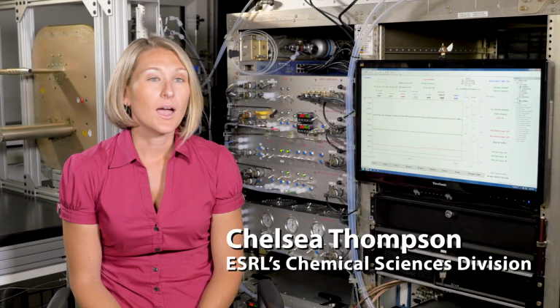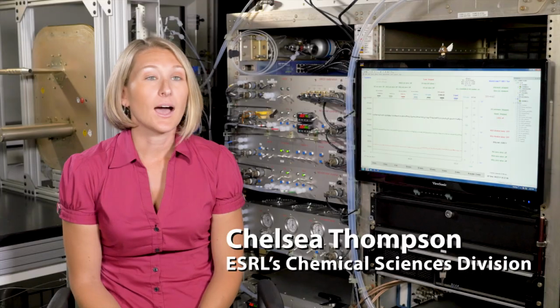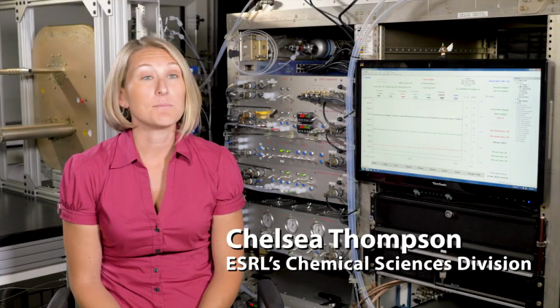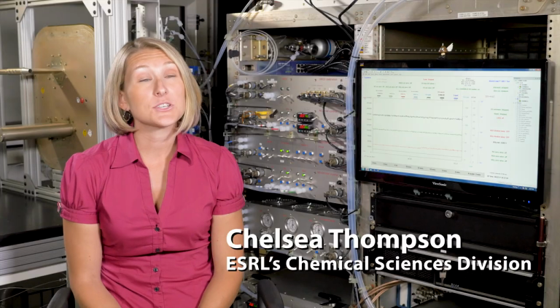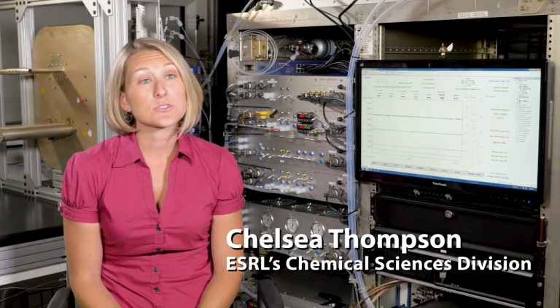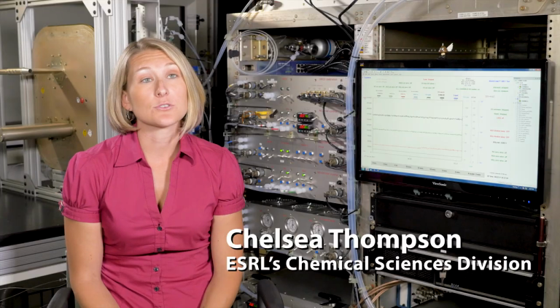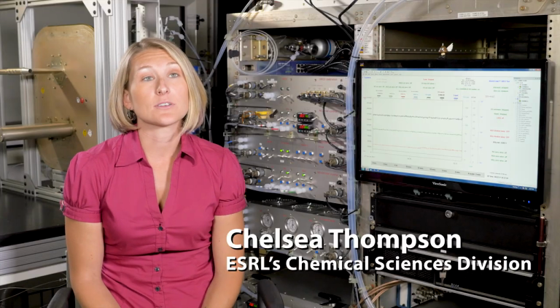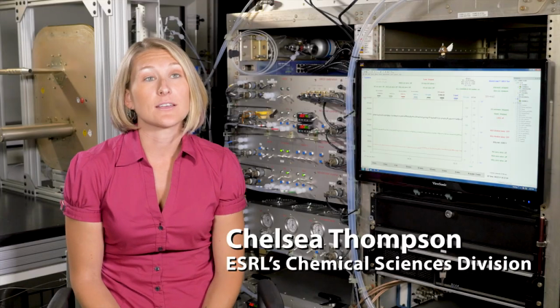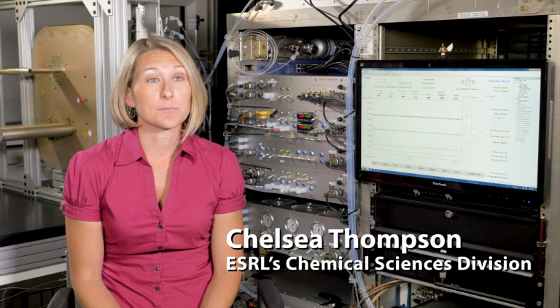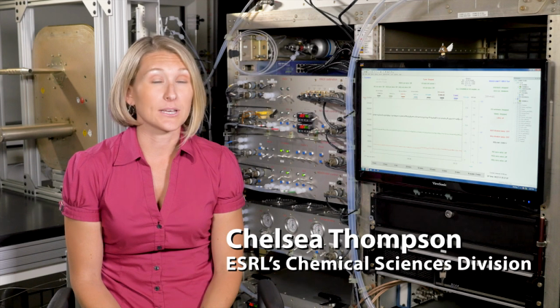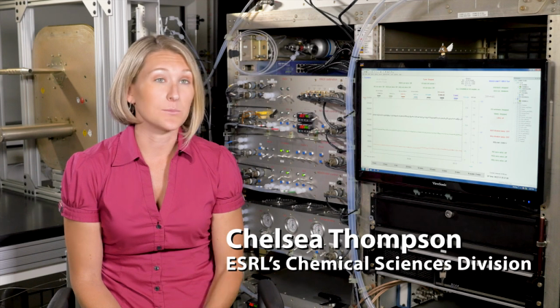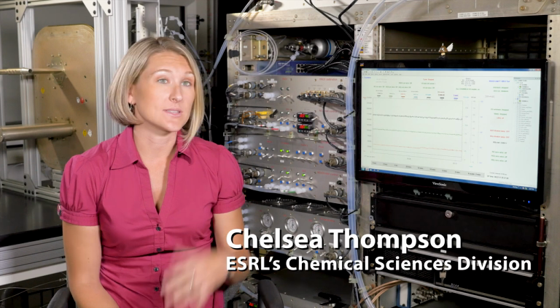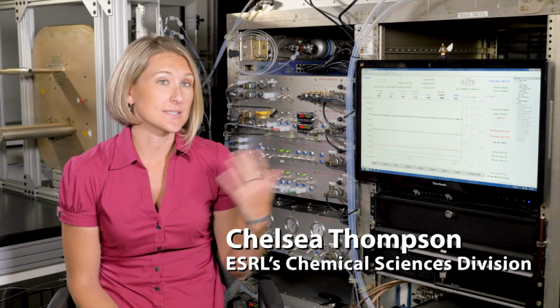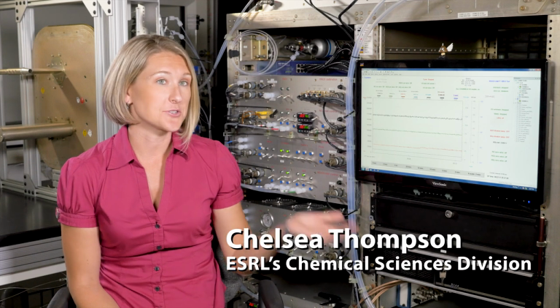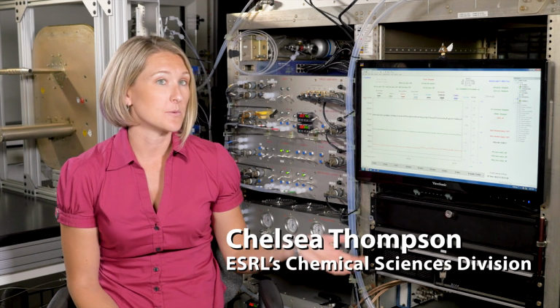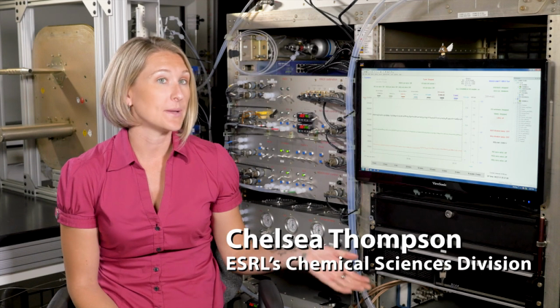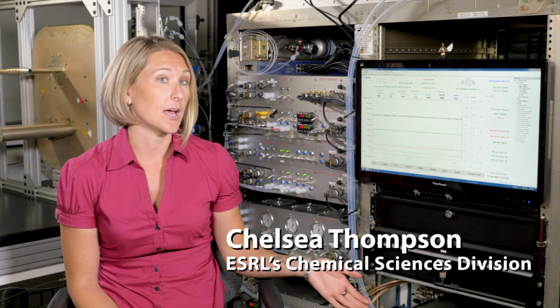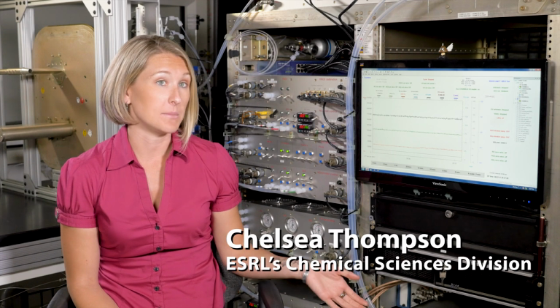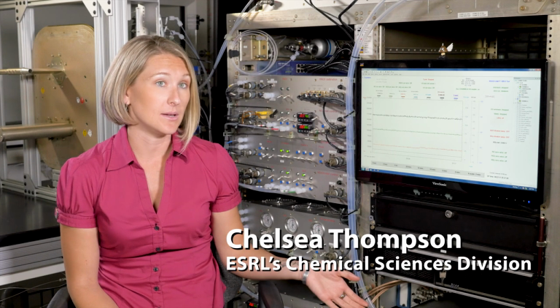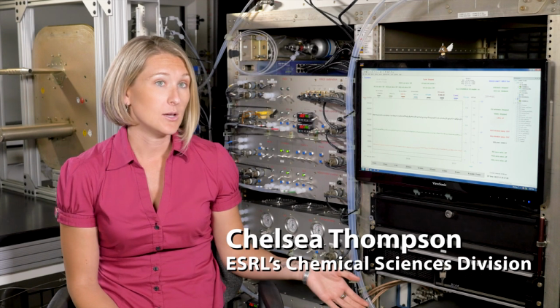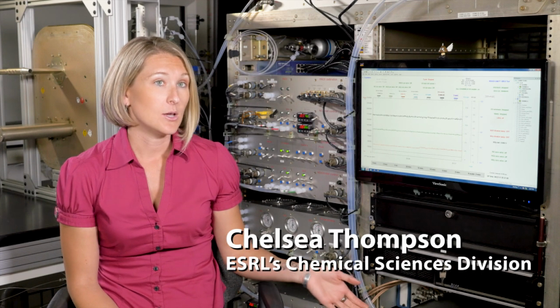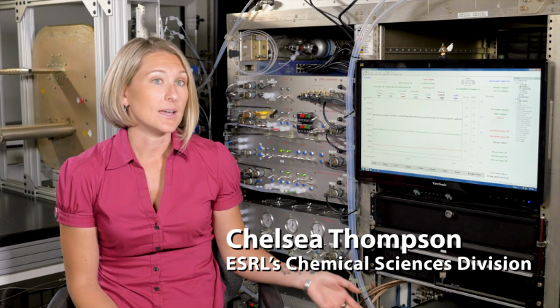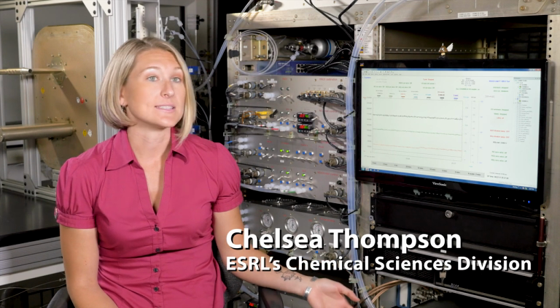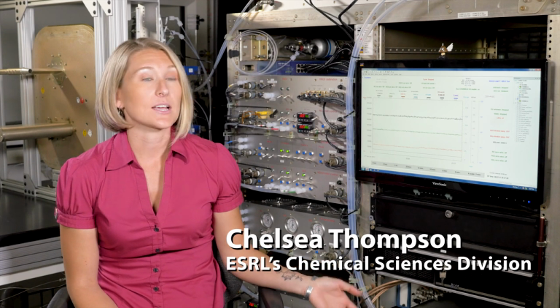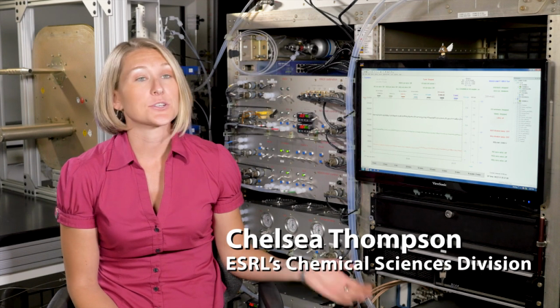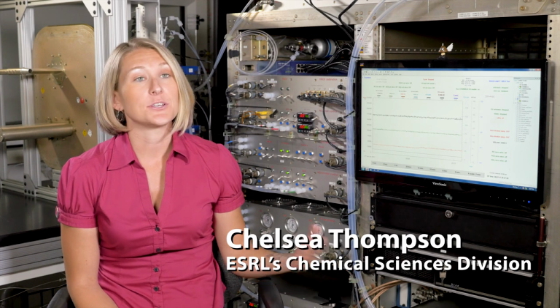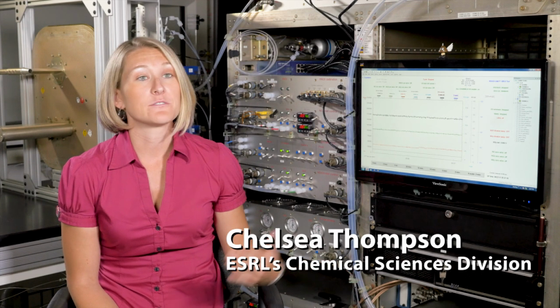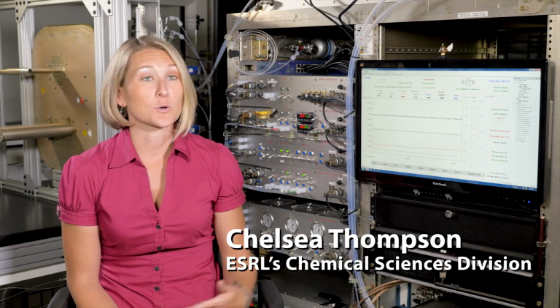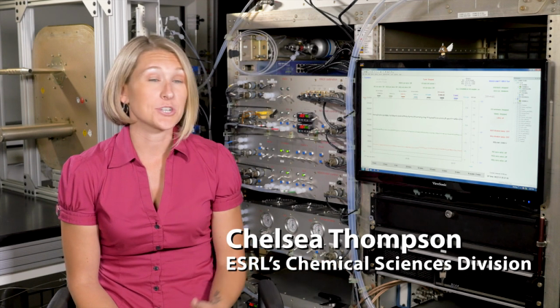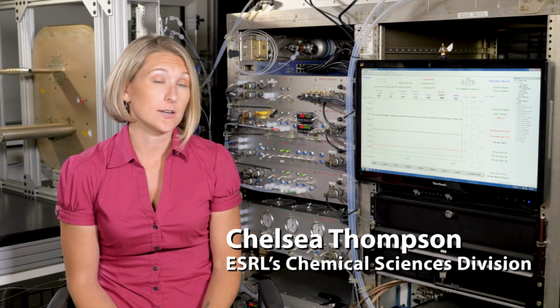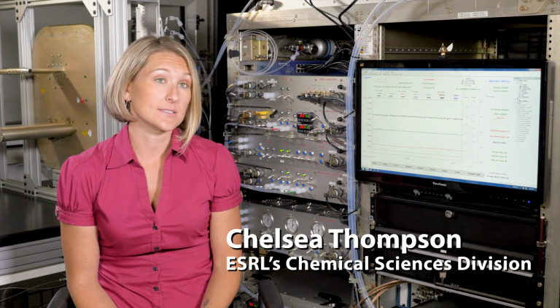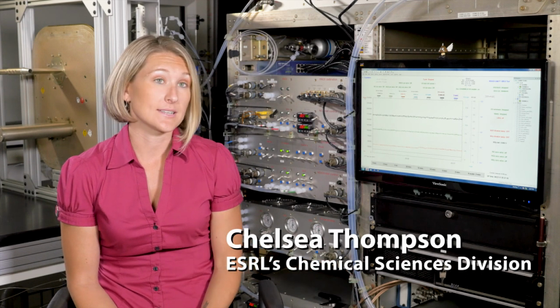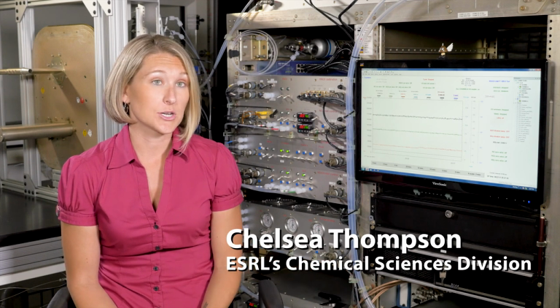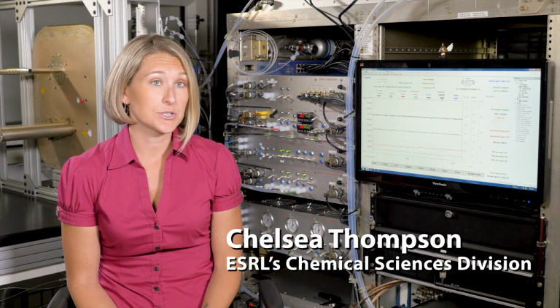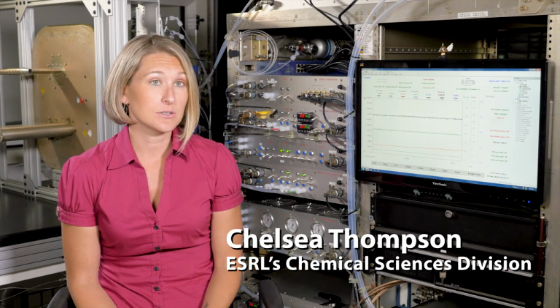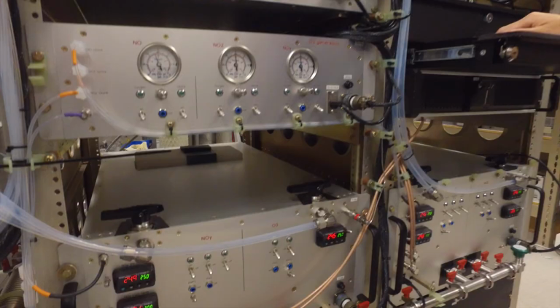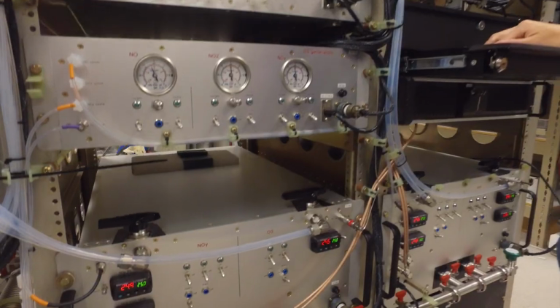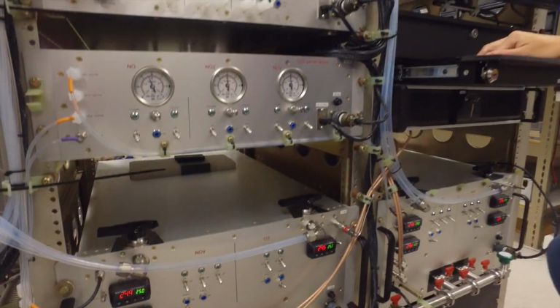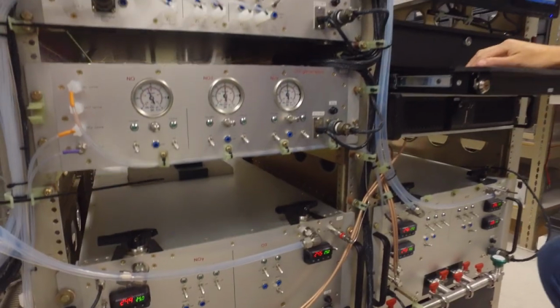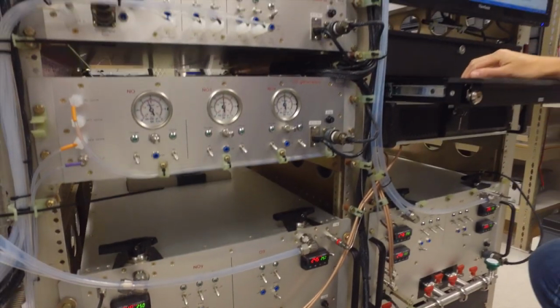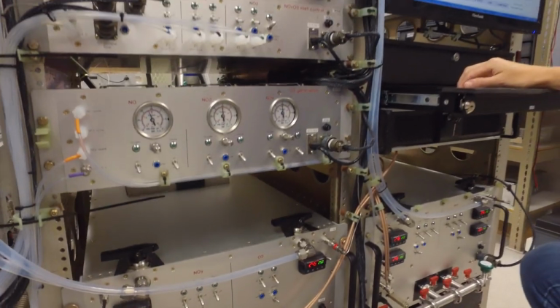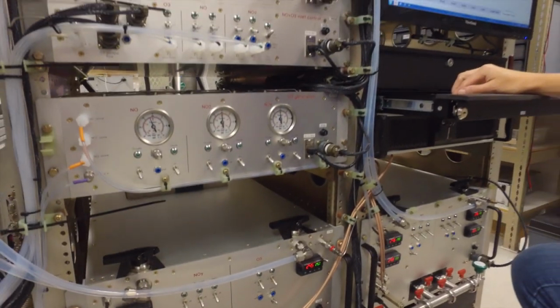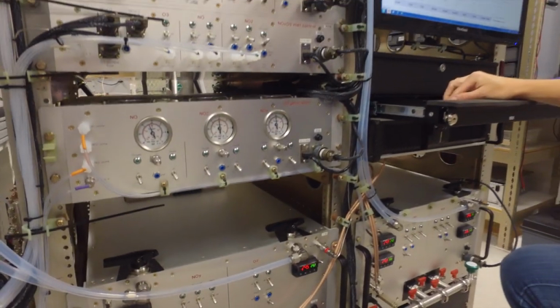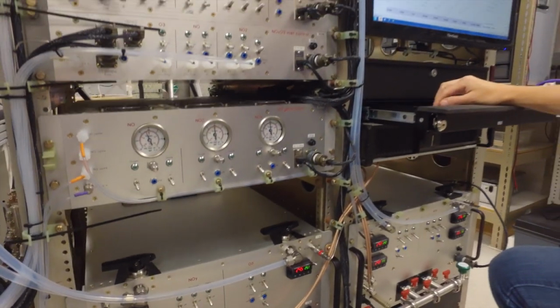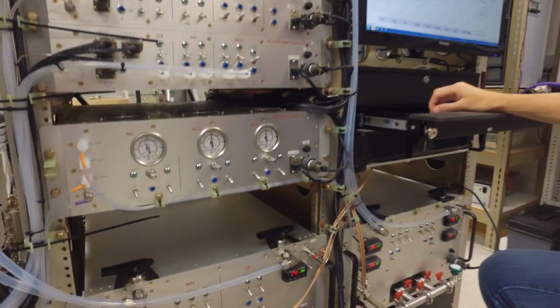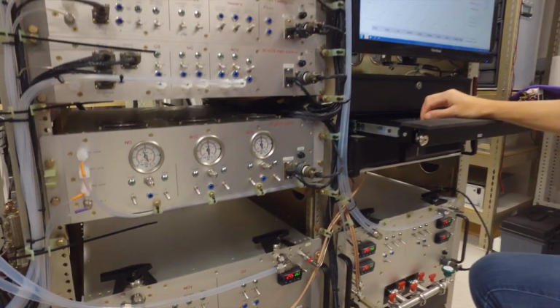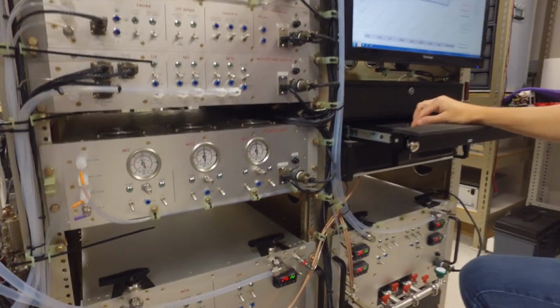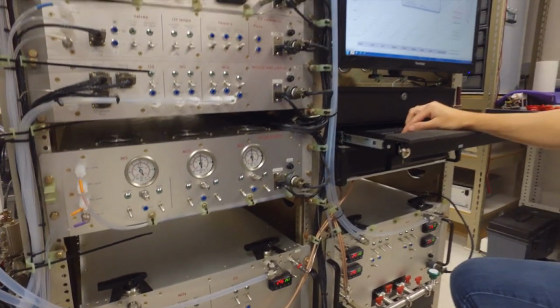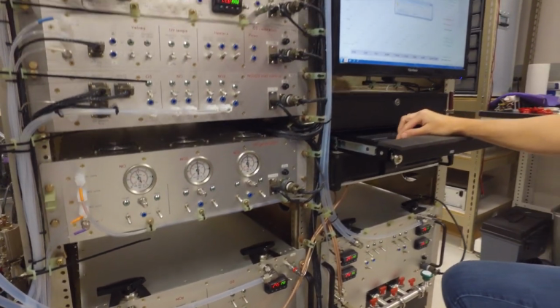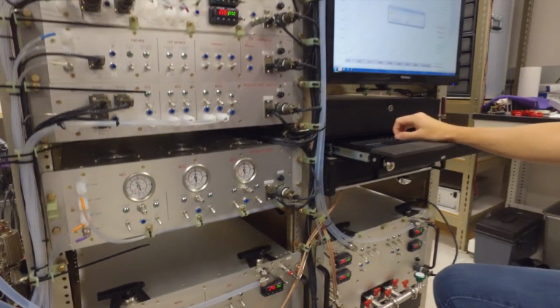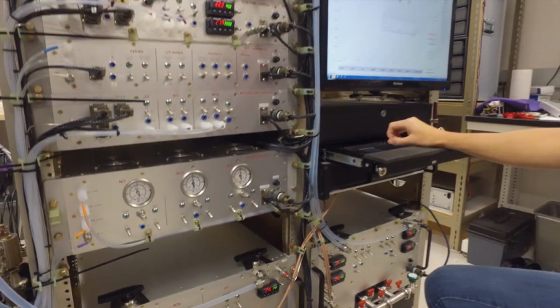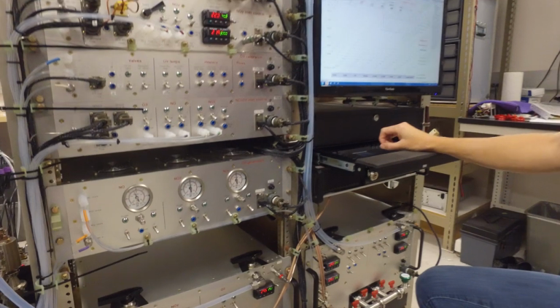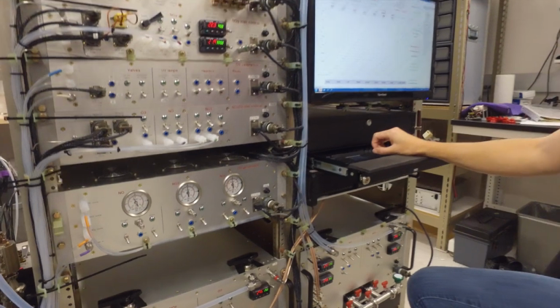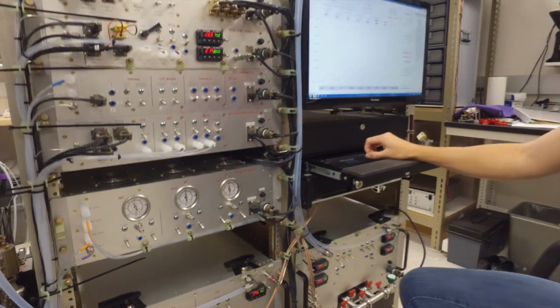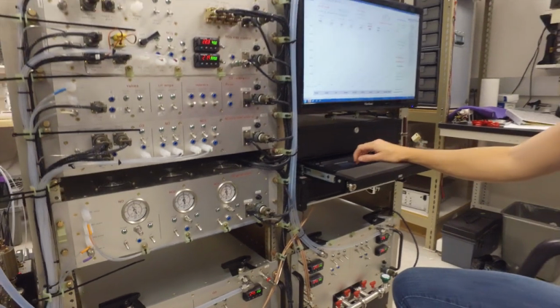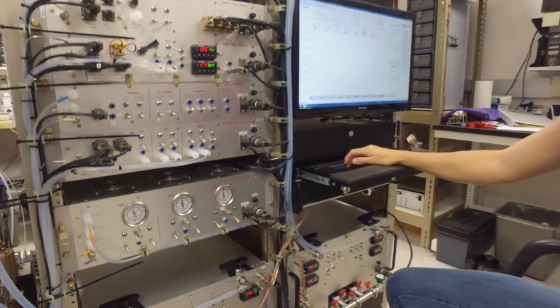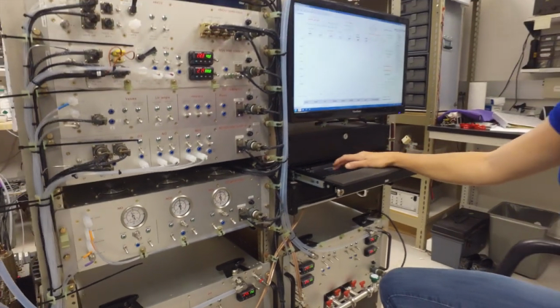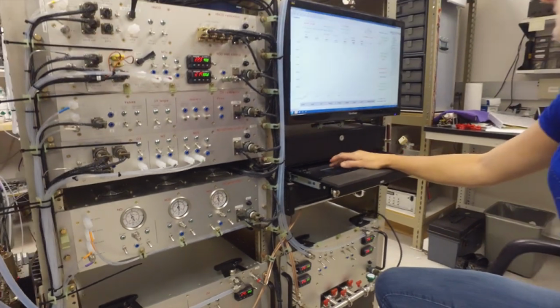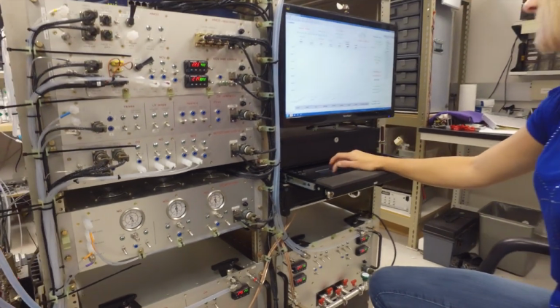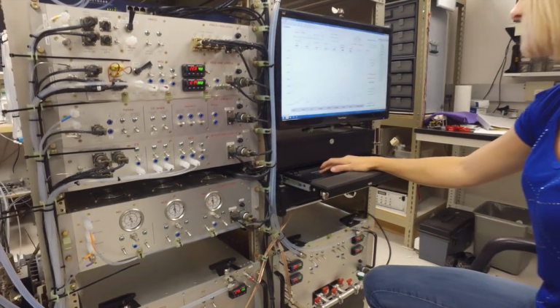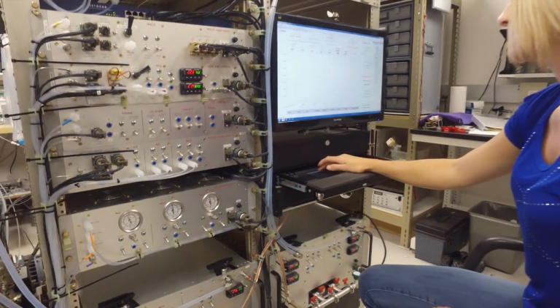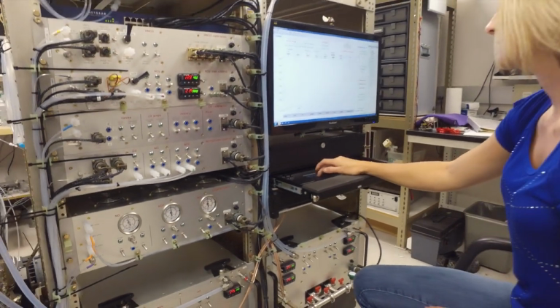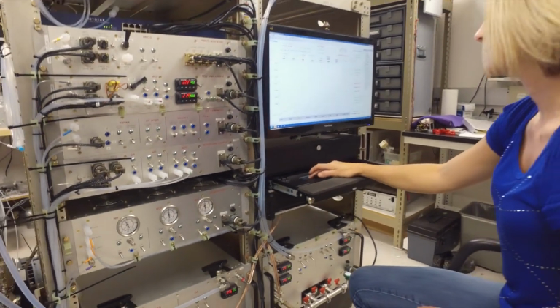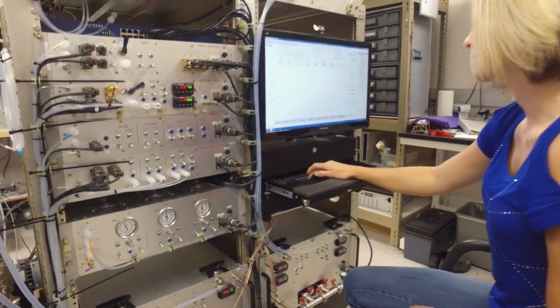I measure ozone on the plane with this instrument behind me. It's actually a four-channel detector, so I use it to measure nitrogen oxides and also ozone.